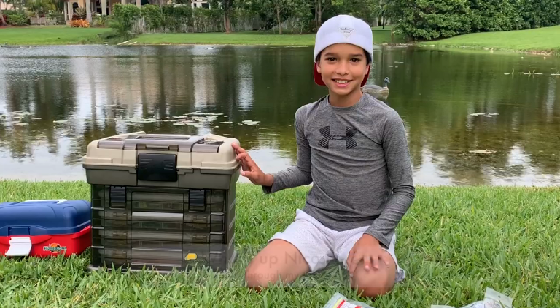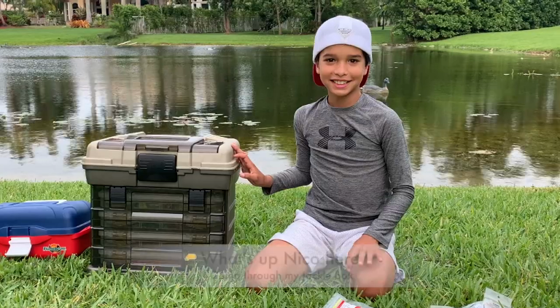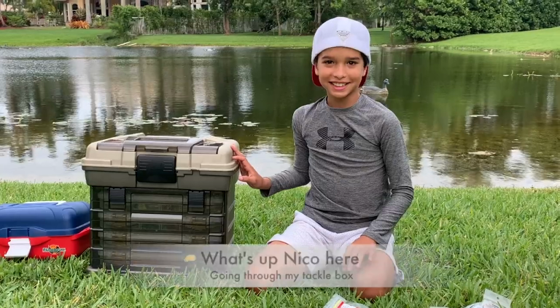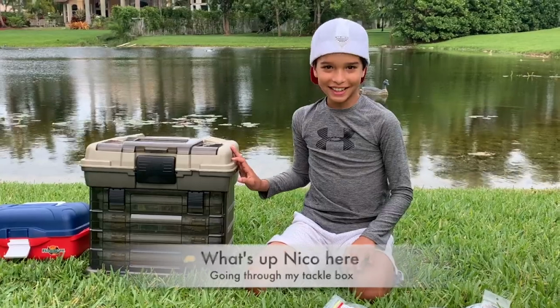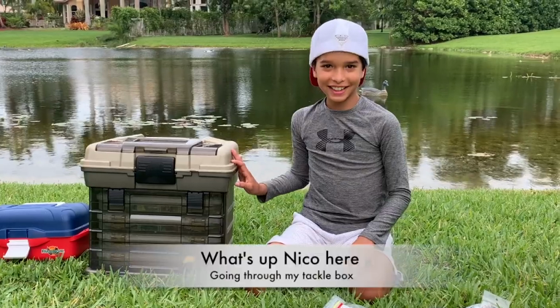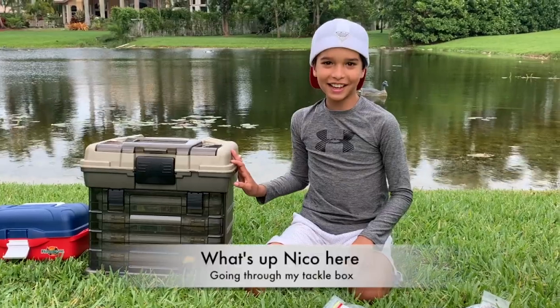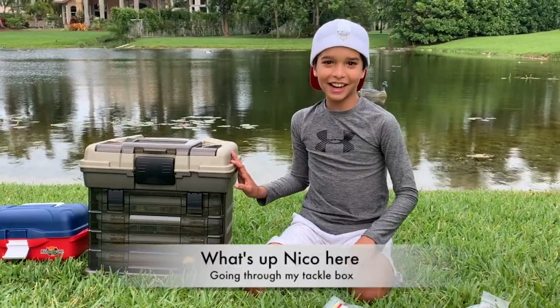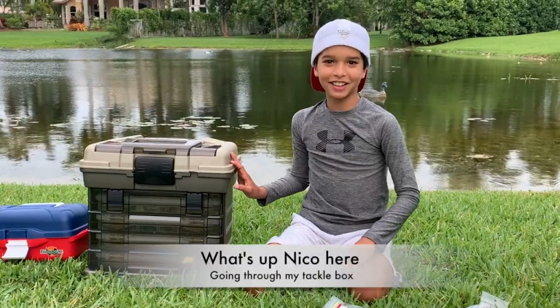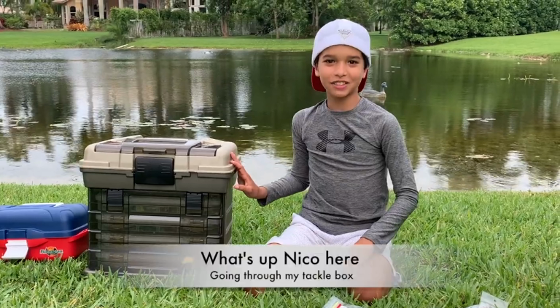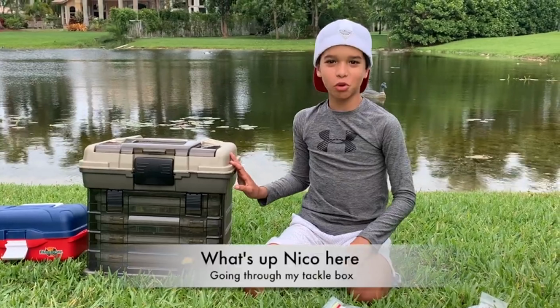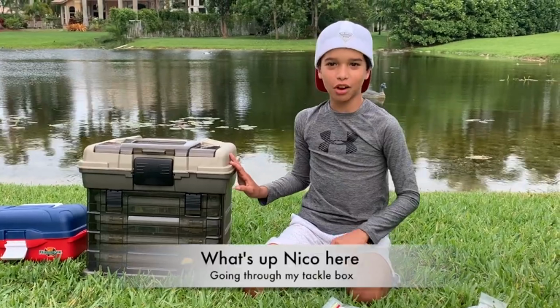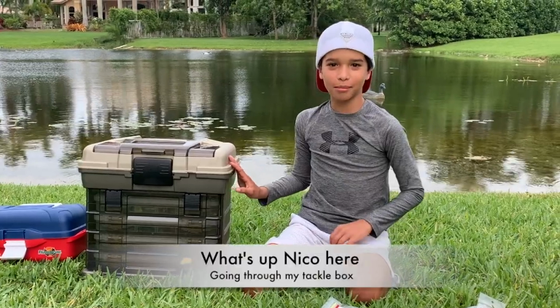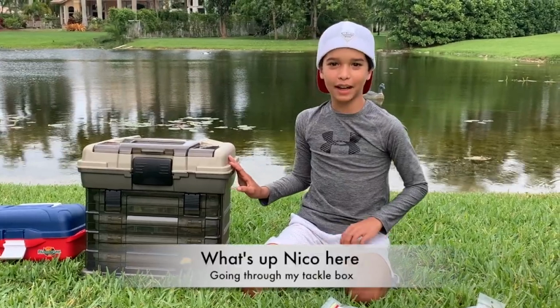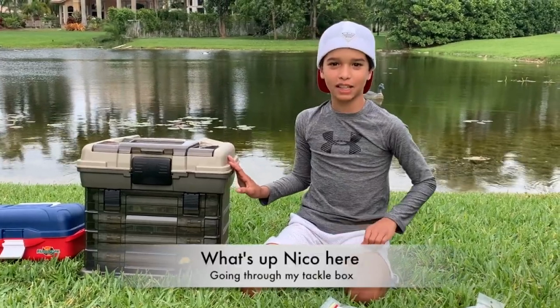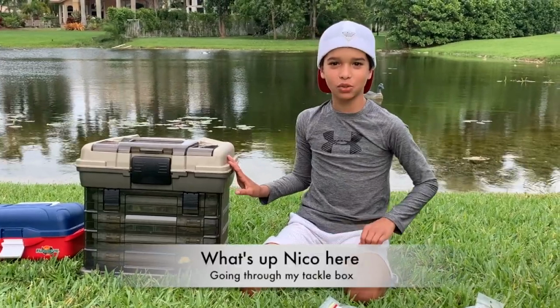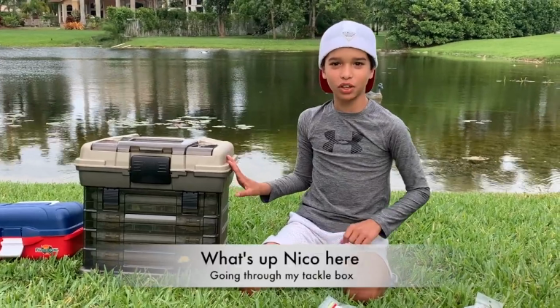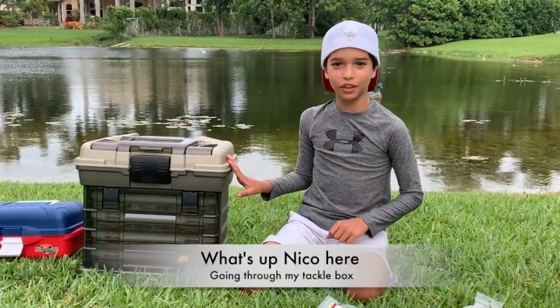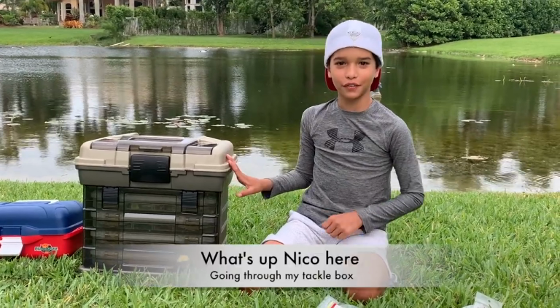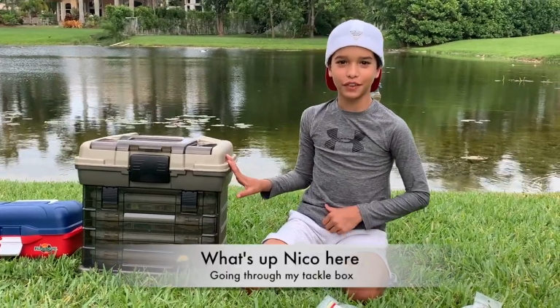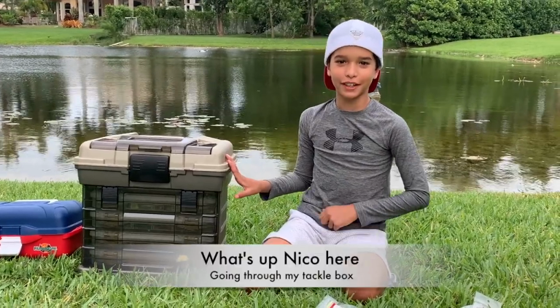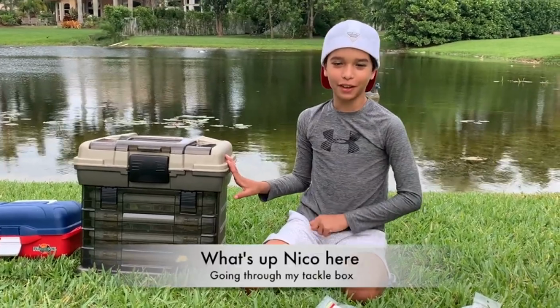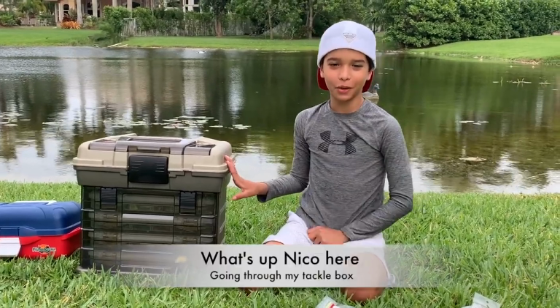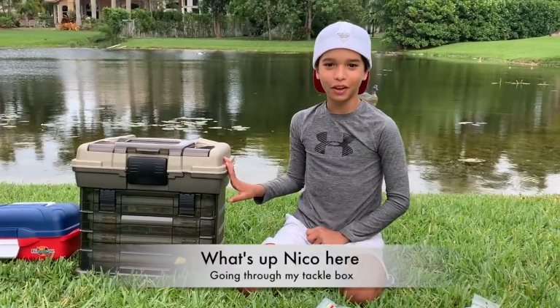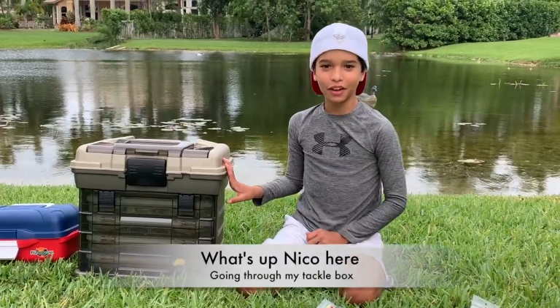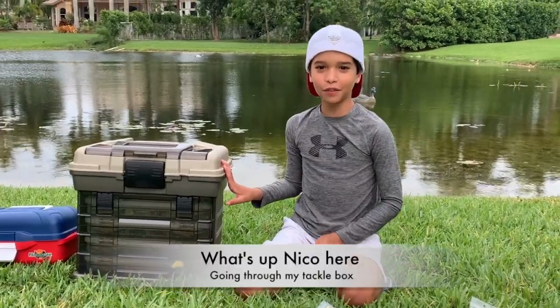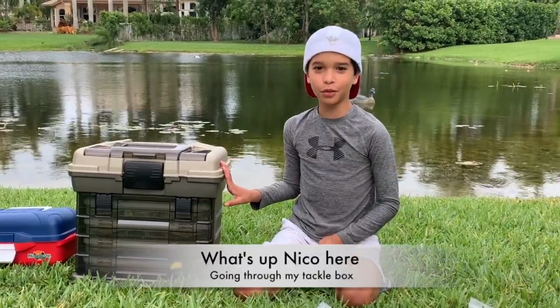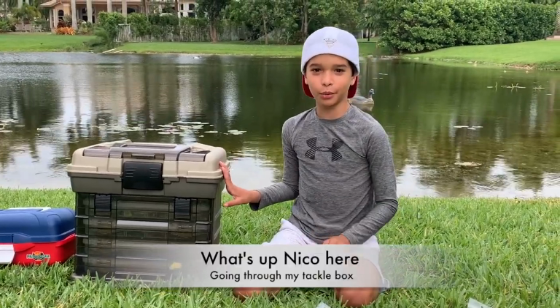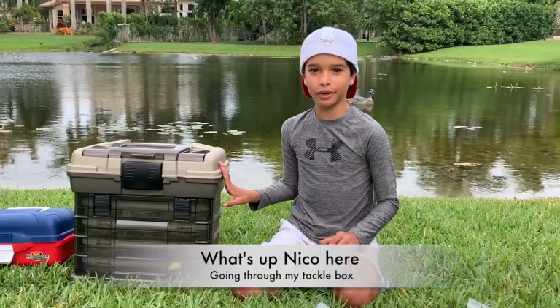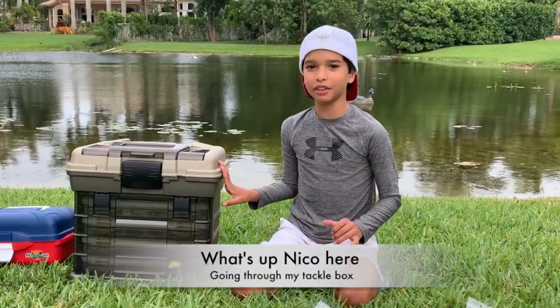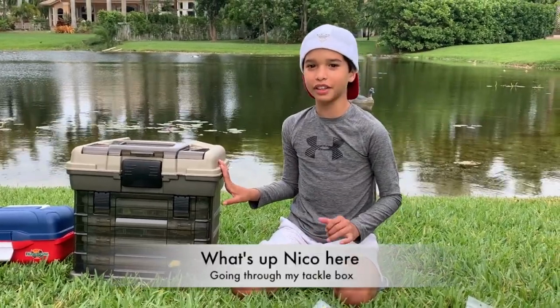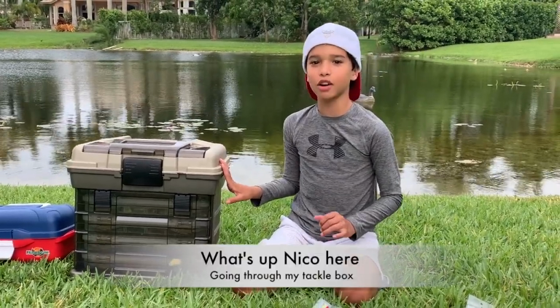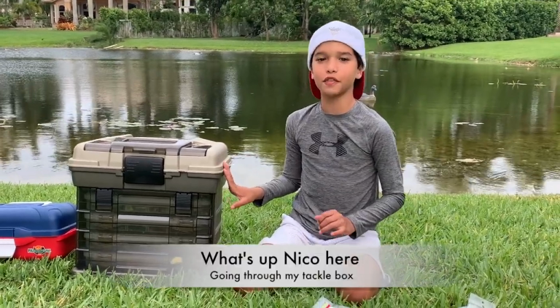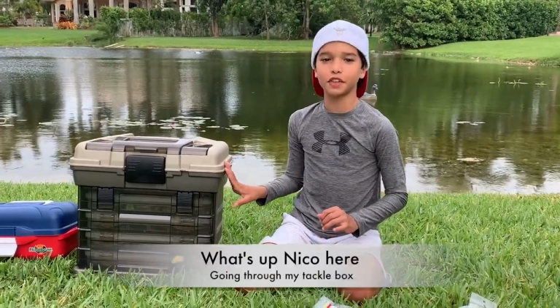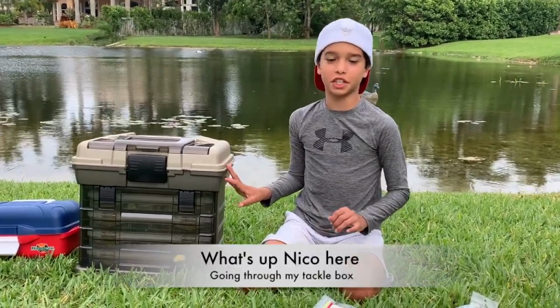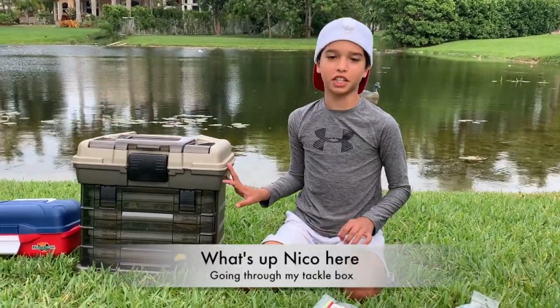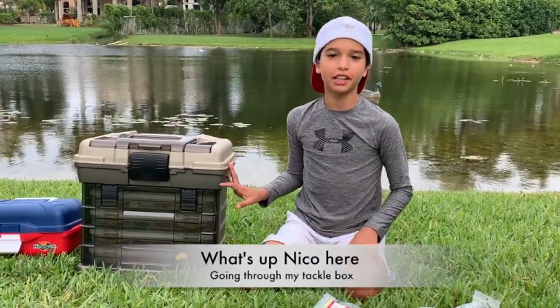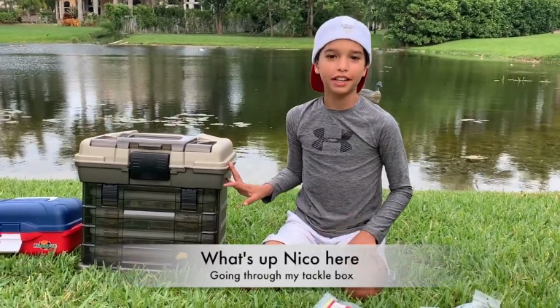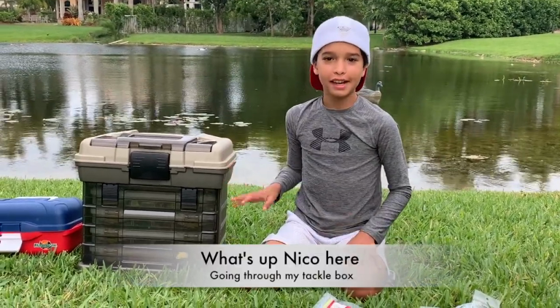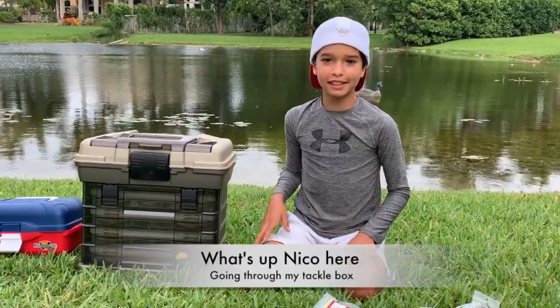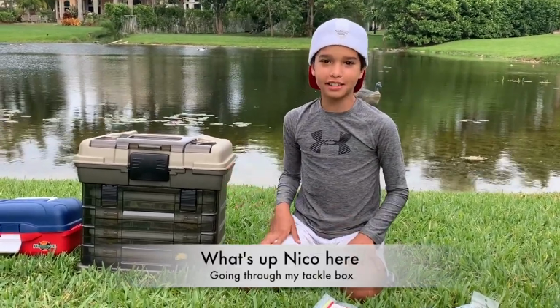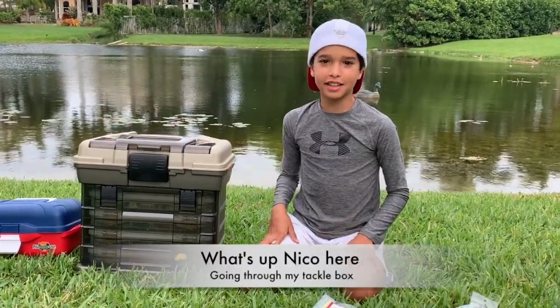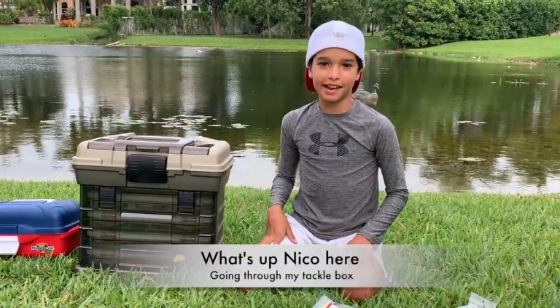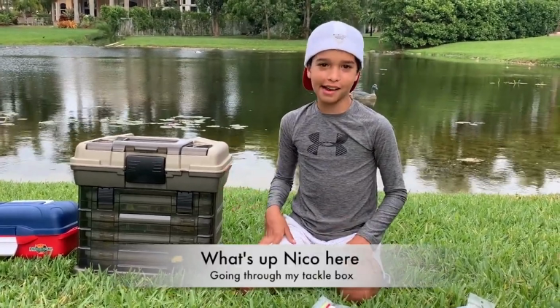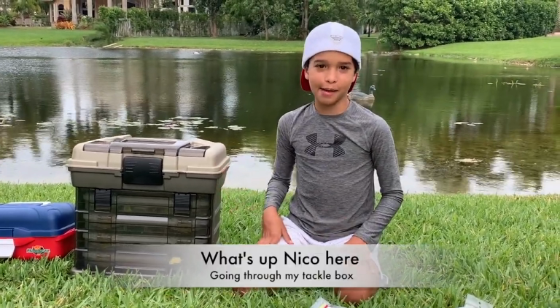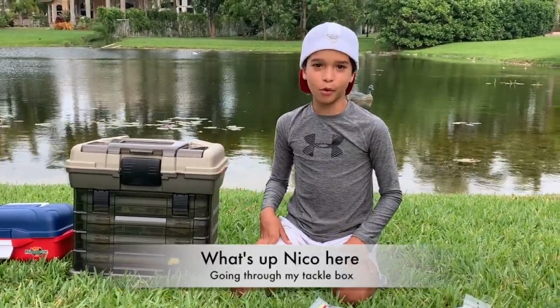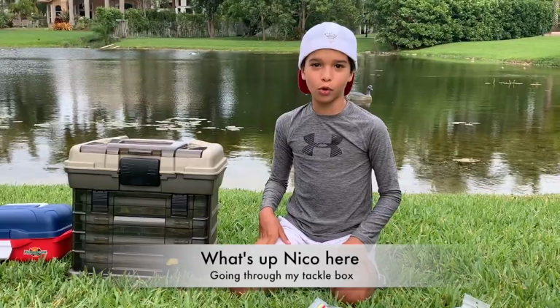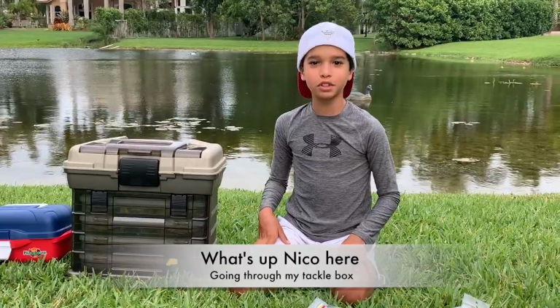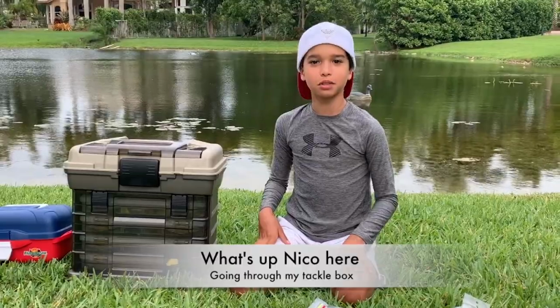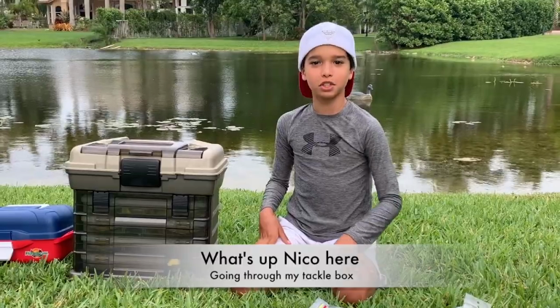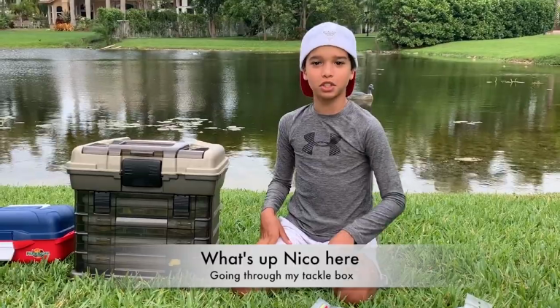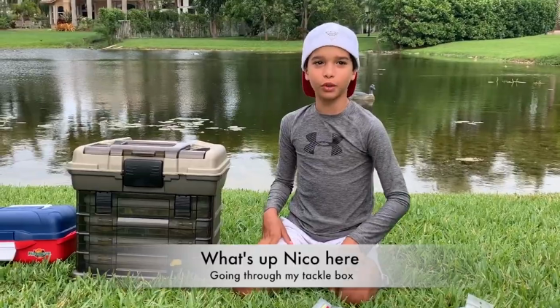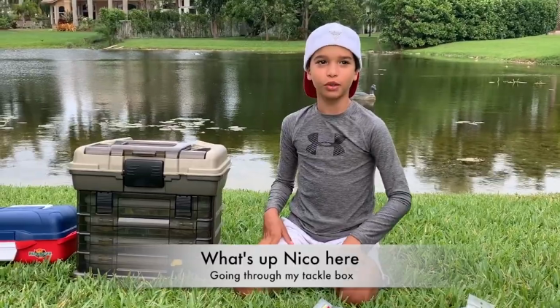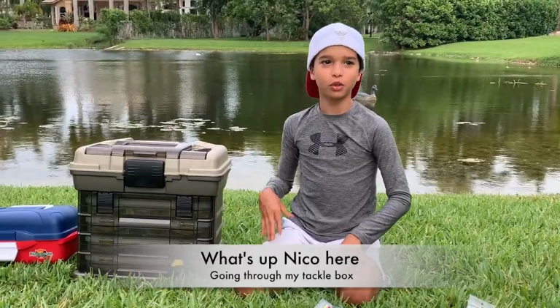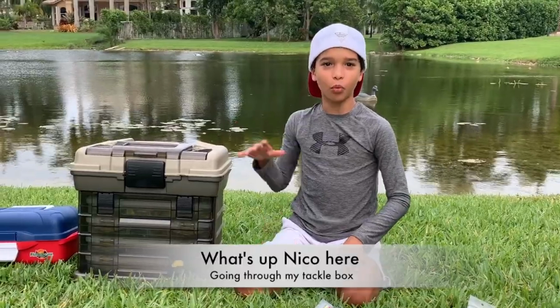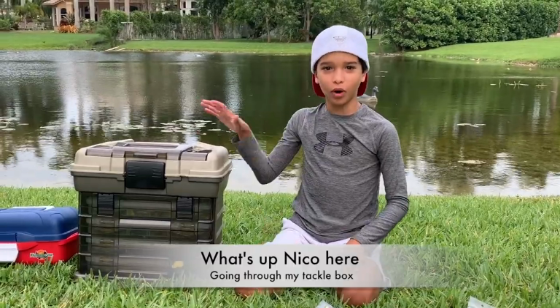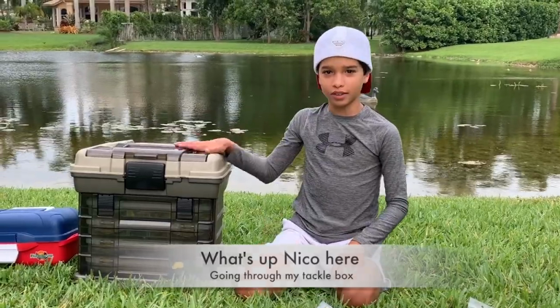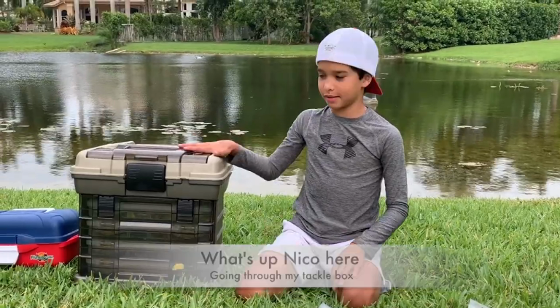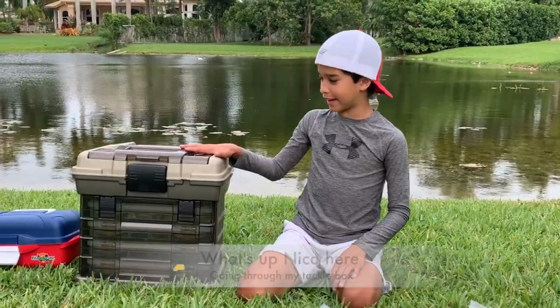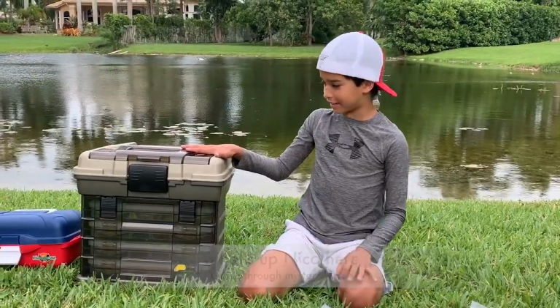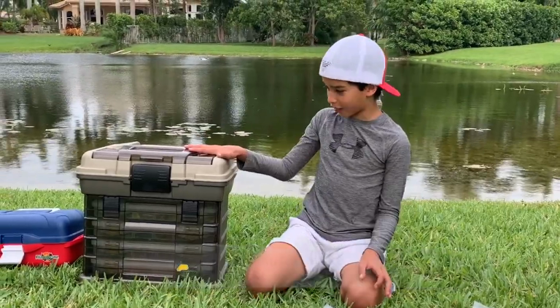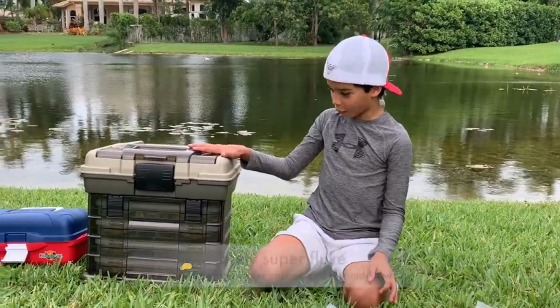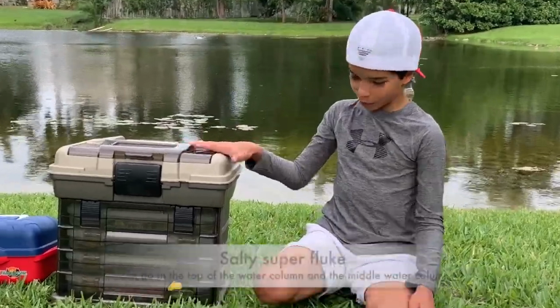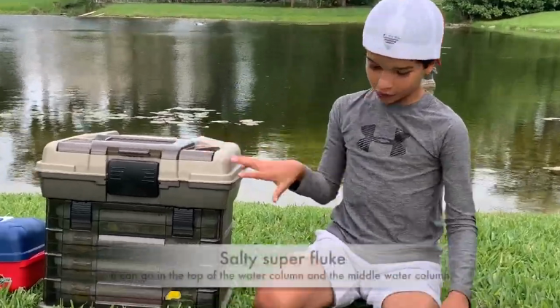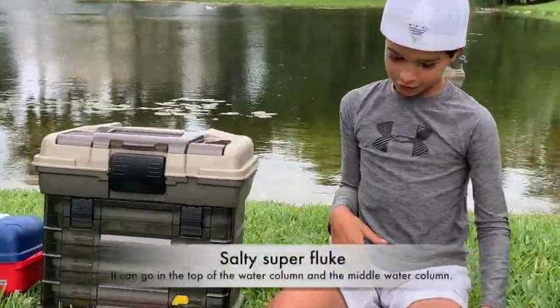Hey guys, welcome back to another video of the Real Nico Fishing, and today I'm going to be showing you what's in my tackle box.